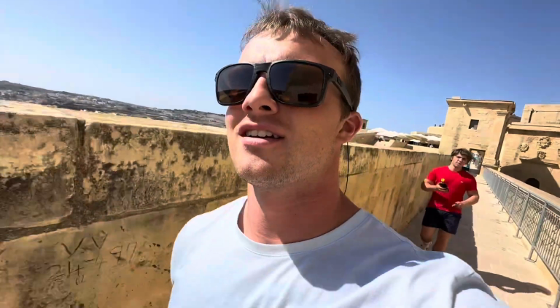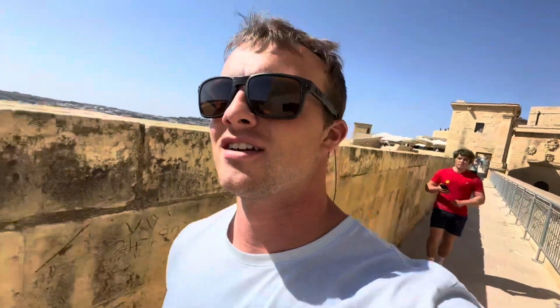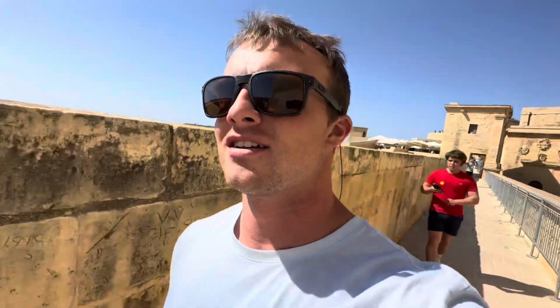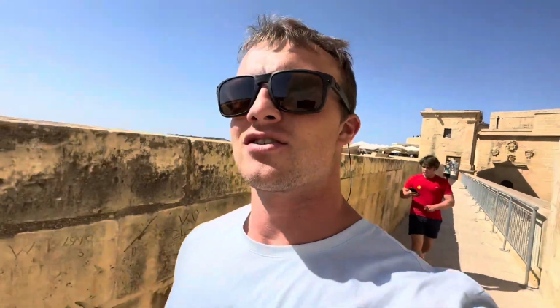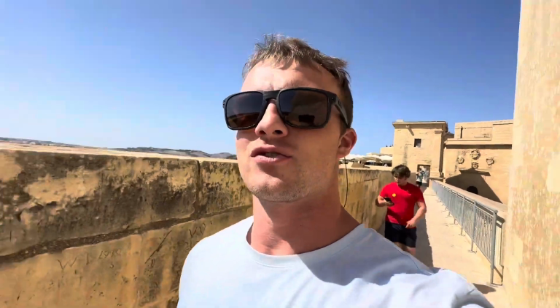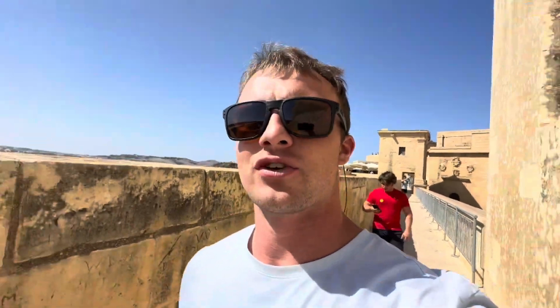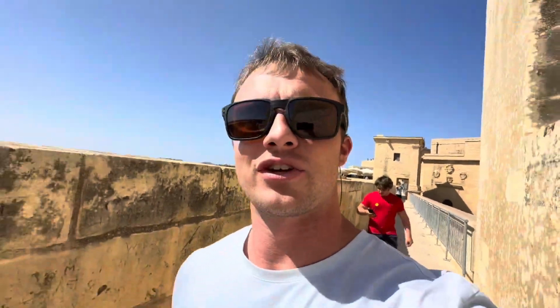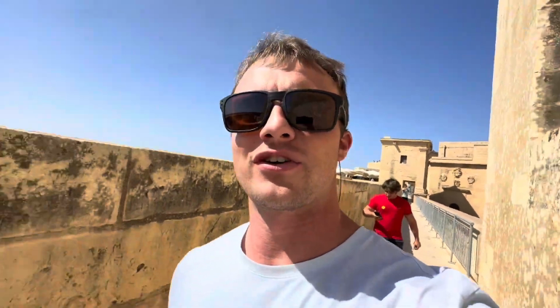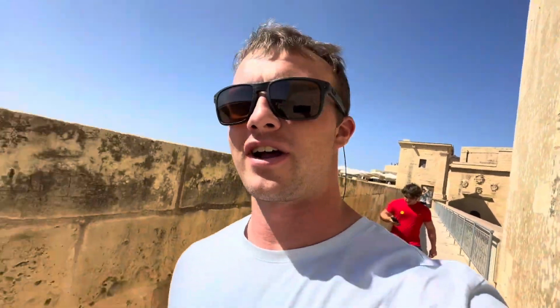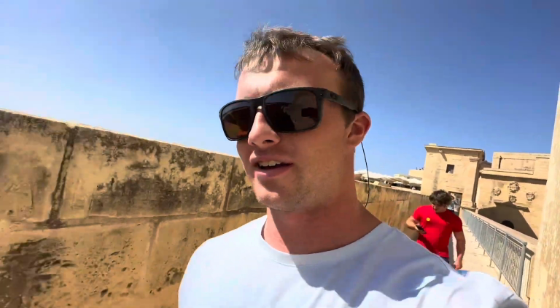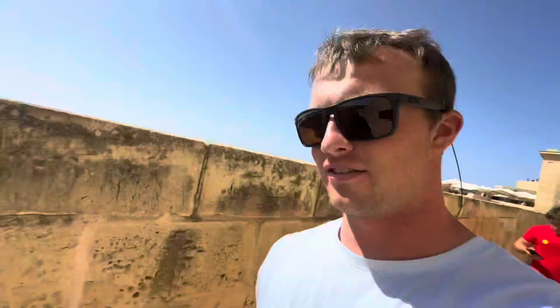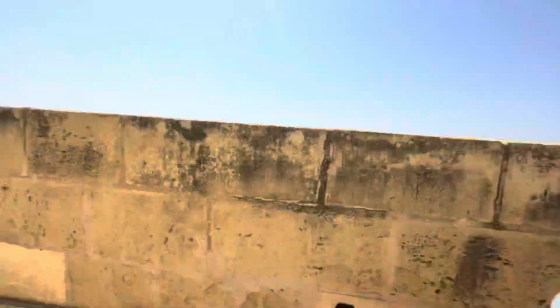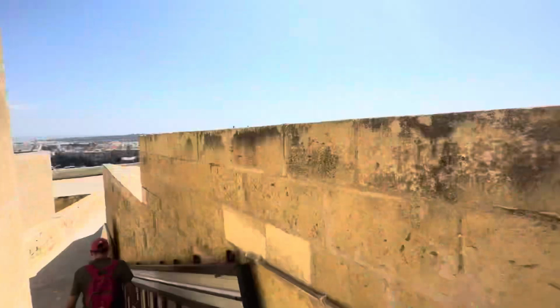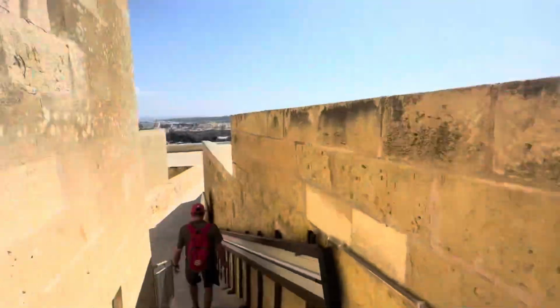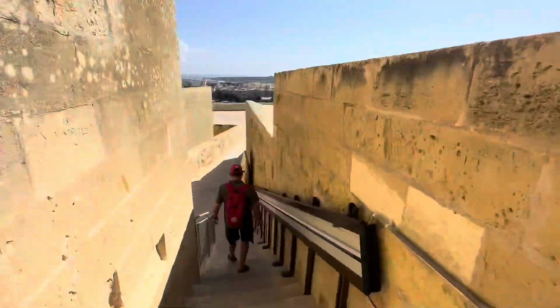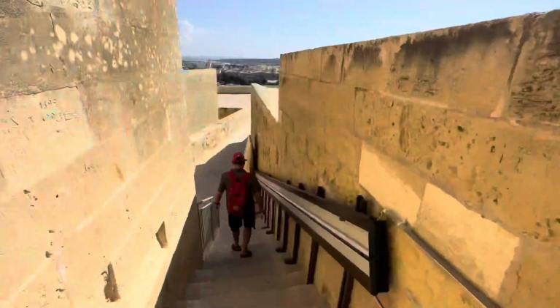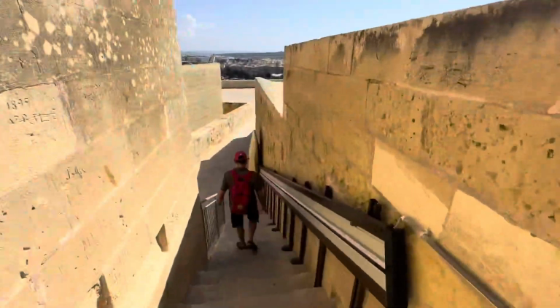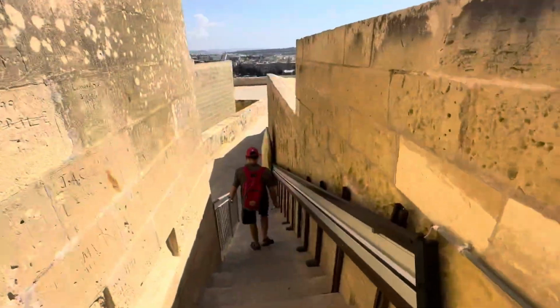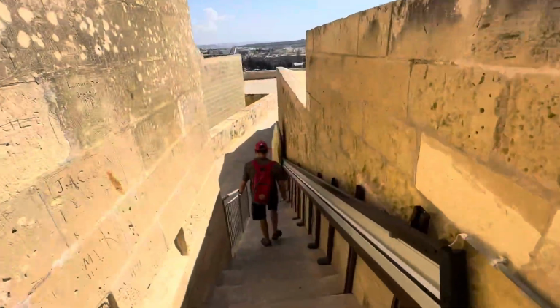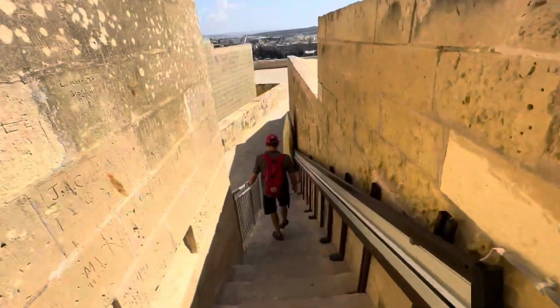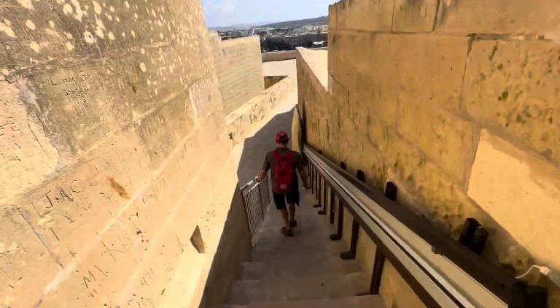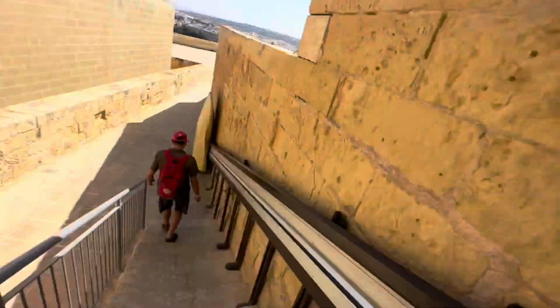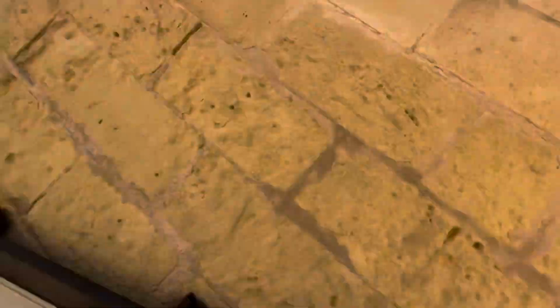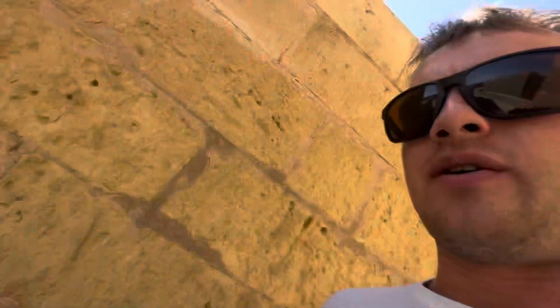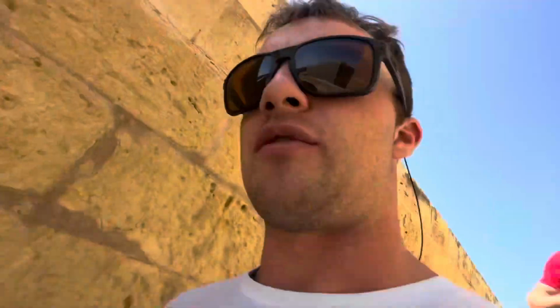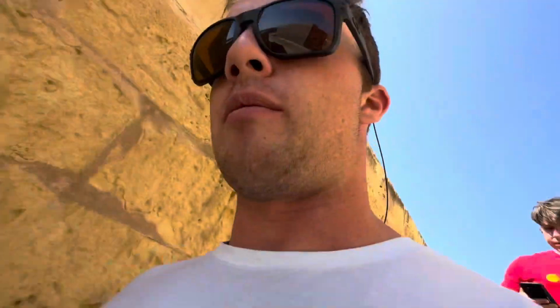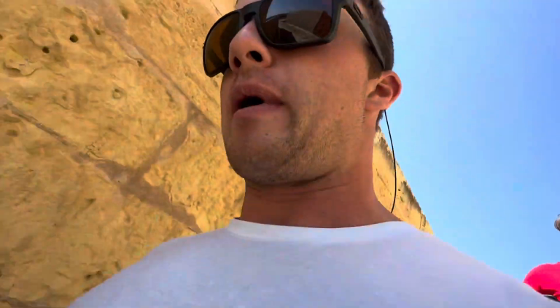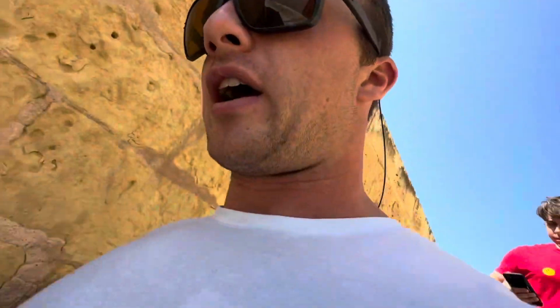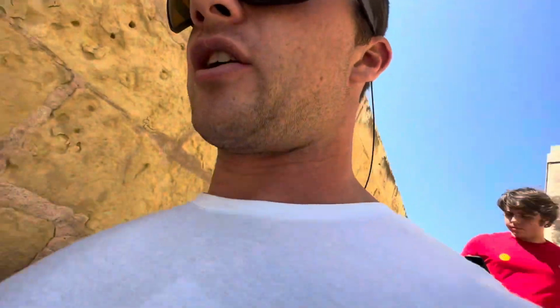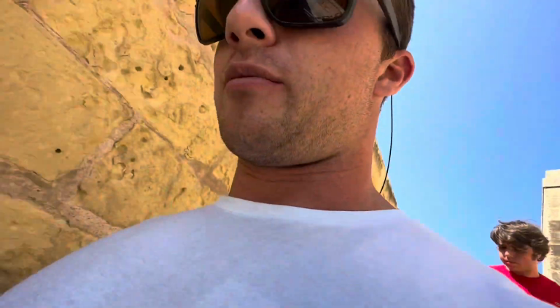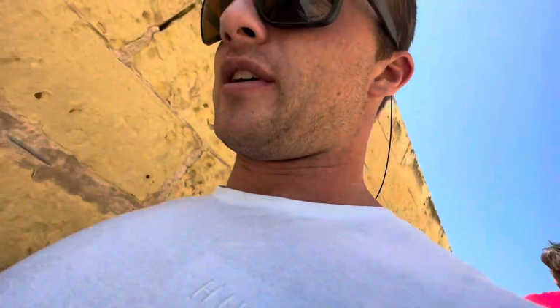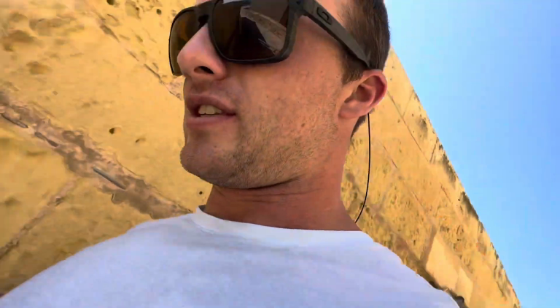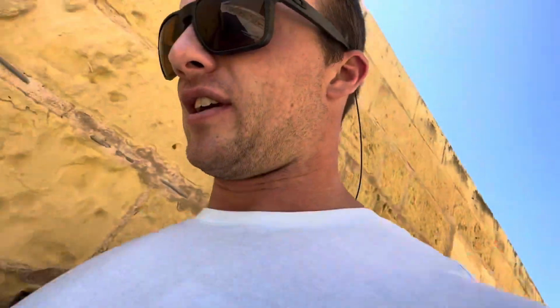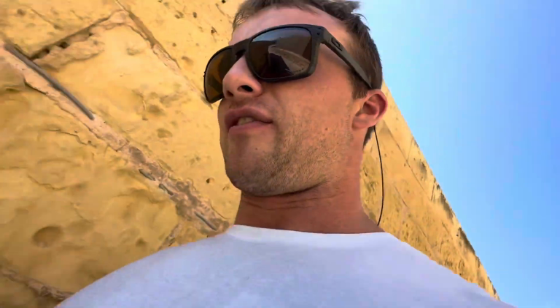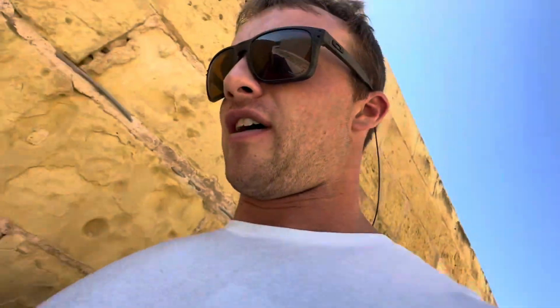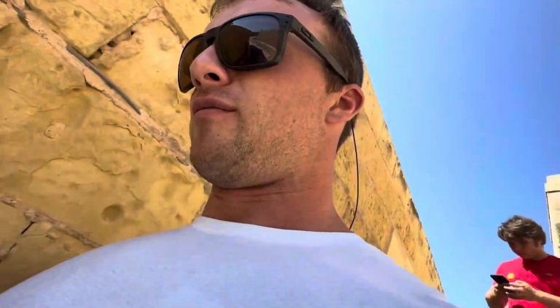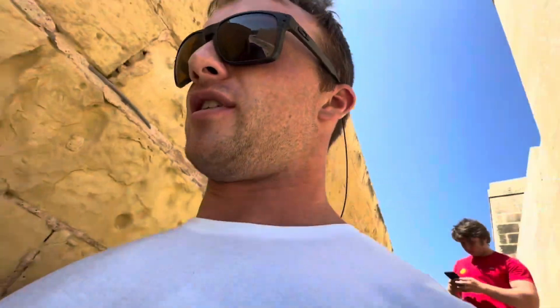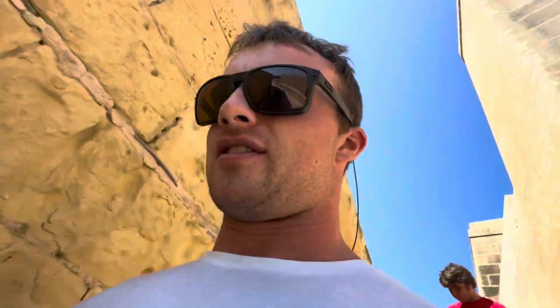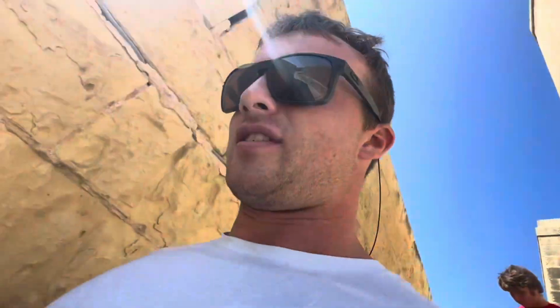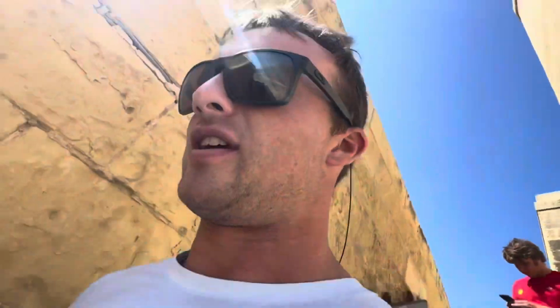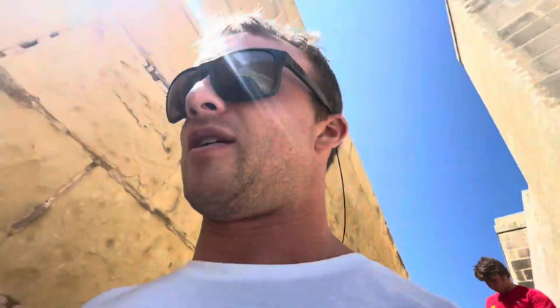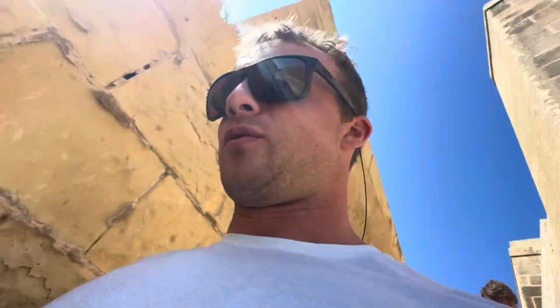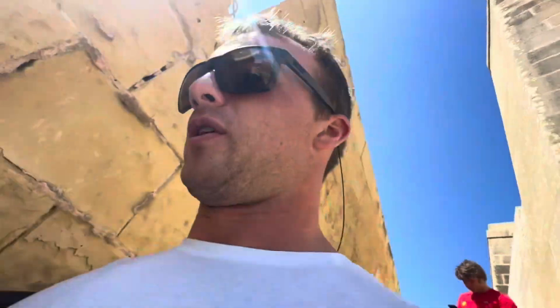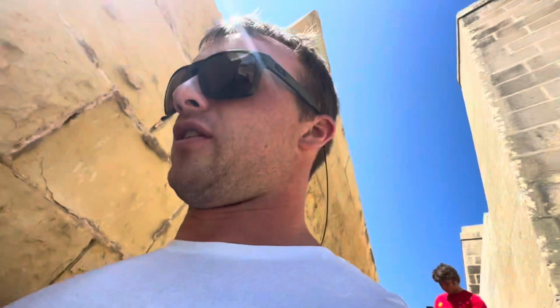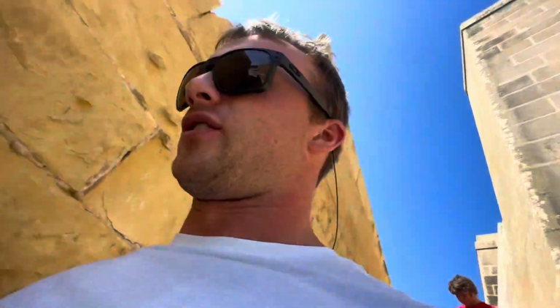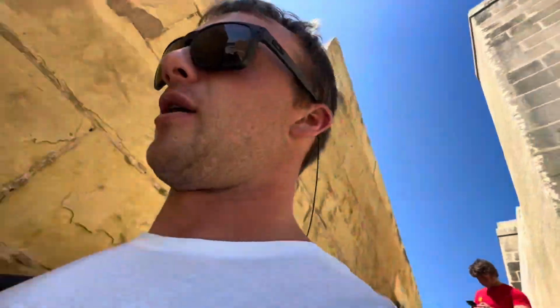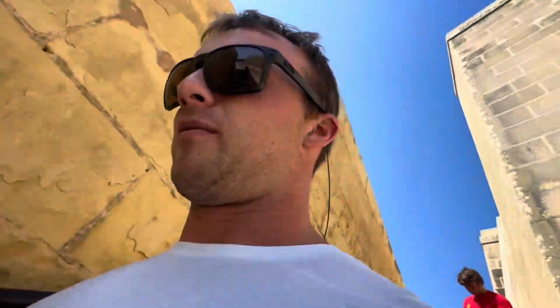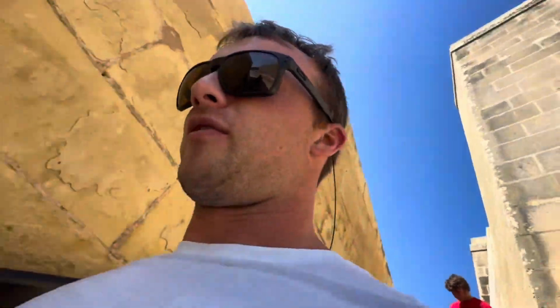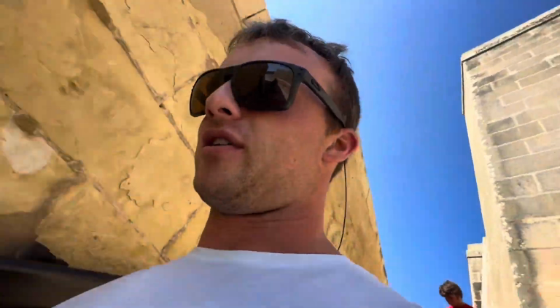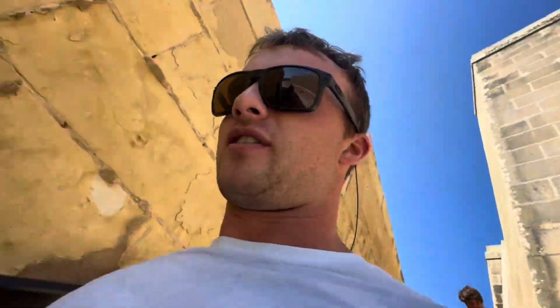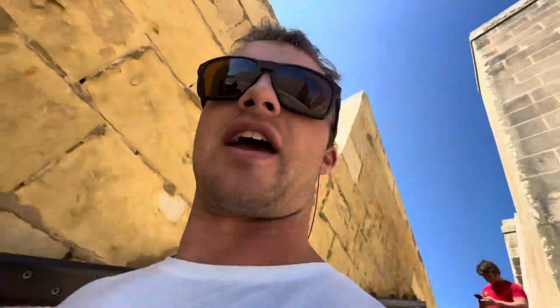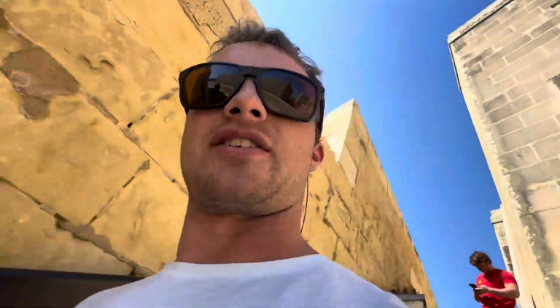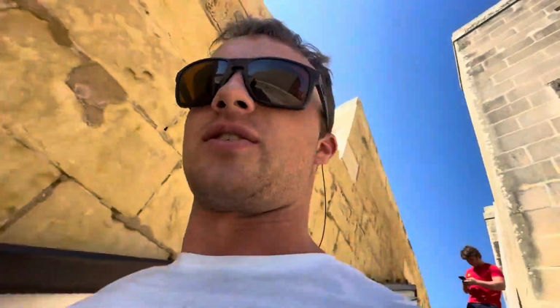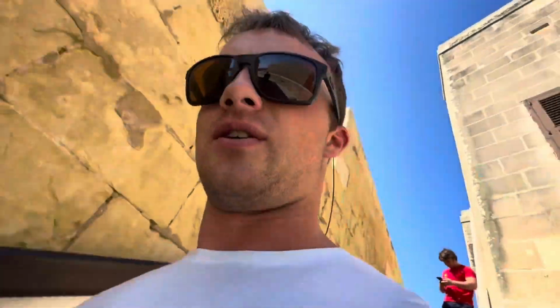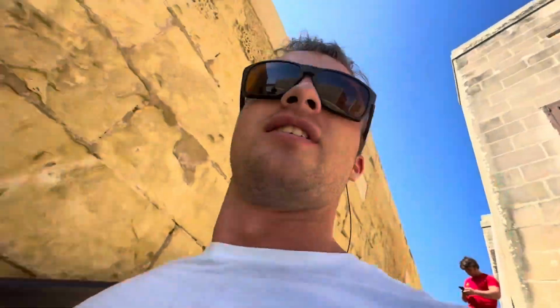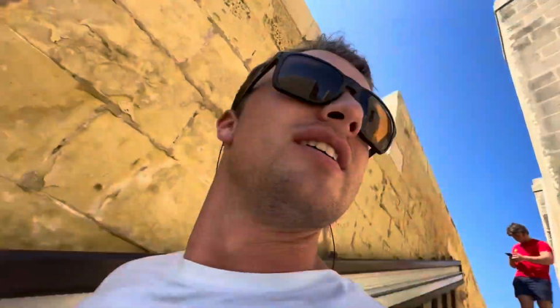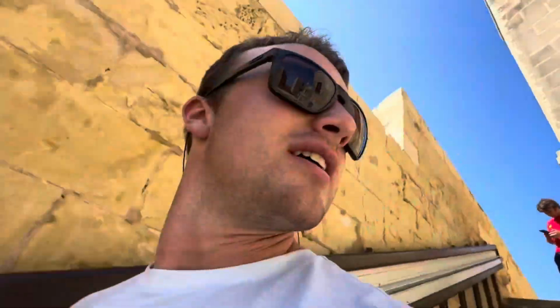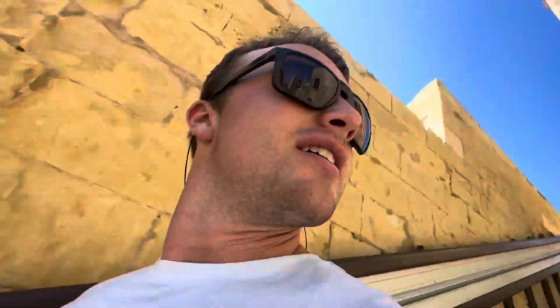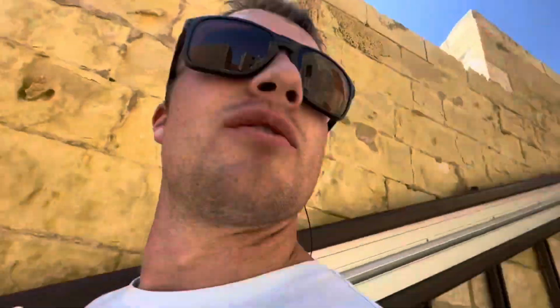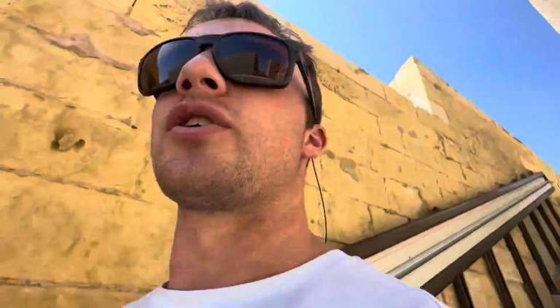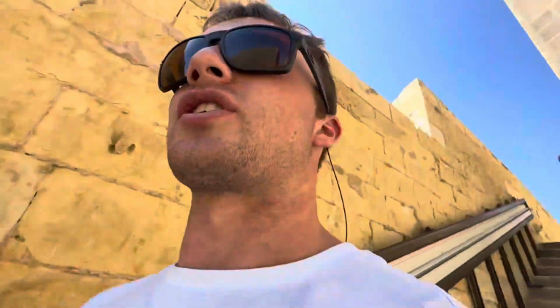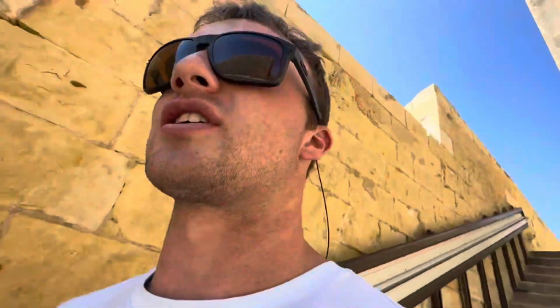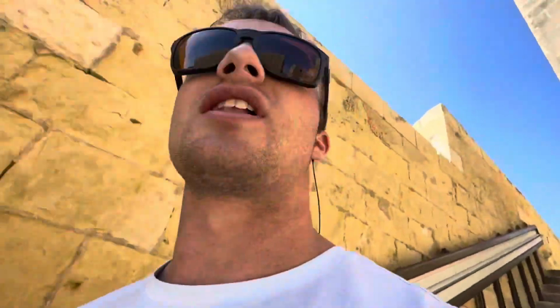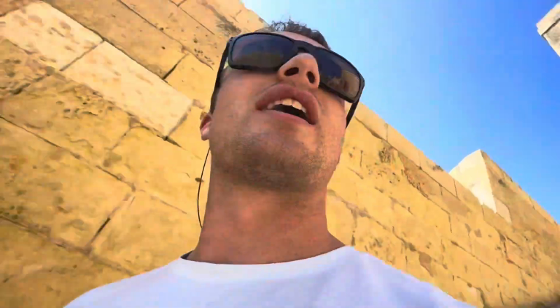This is so cool — we made it to a castle called the Gozo Castle. It's really creative. We have to be back on our bus in like five minutes, and we're on top of a castle. Wish us luck!